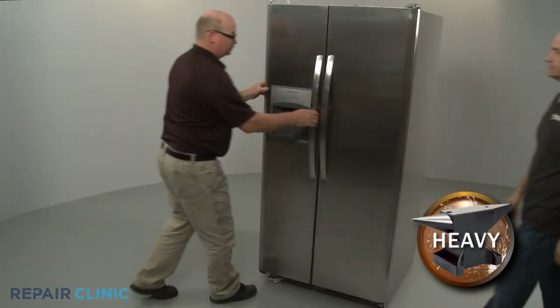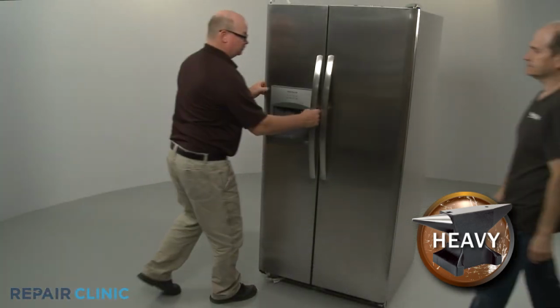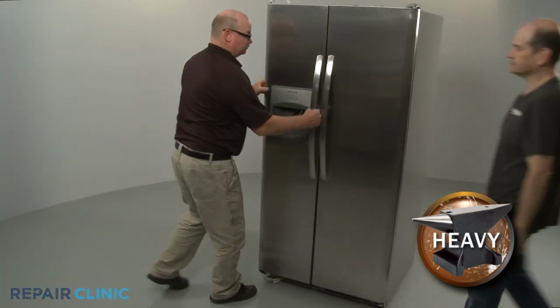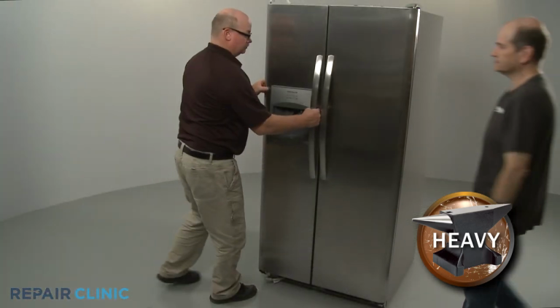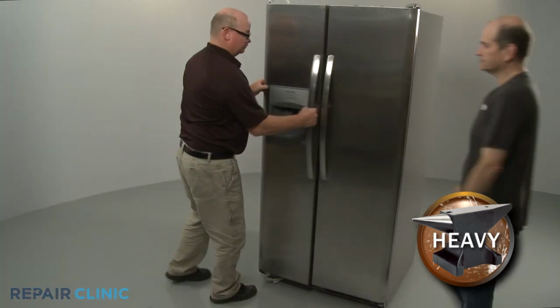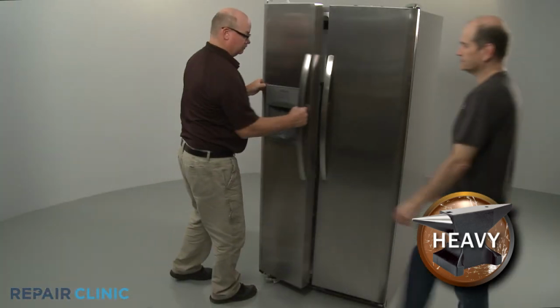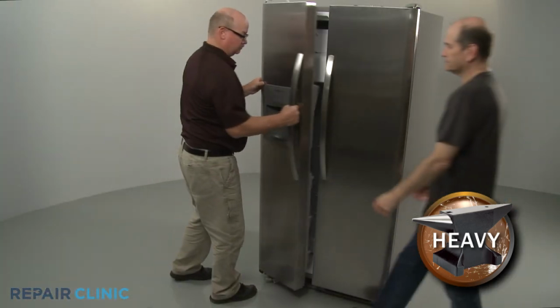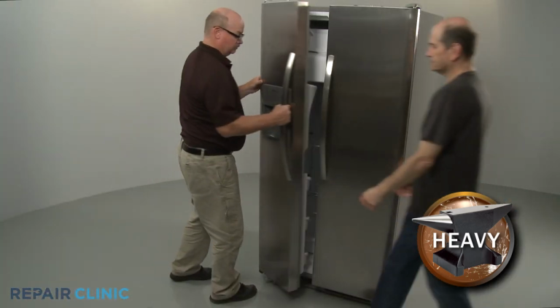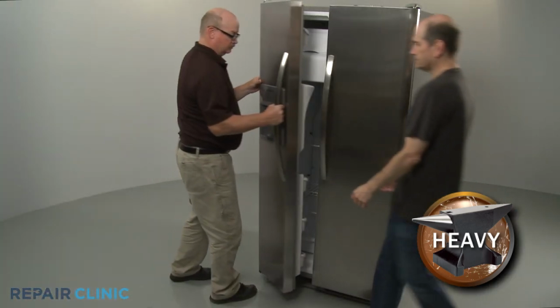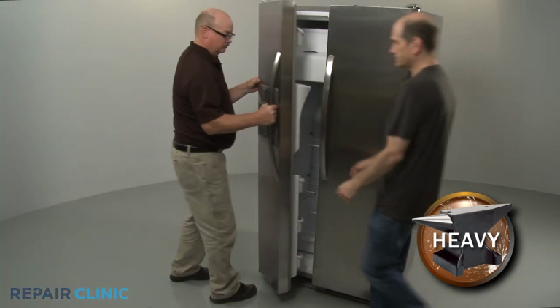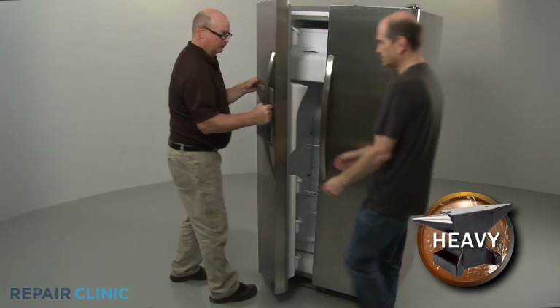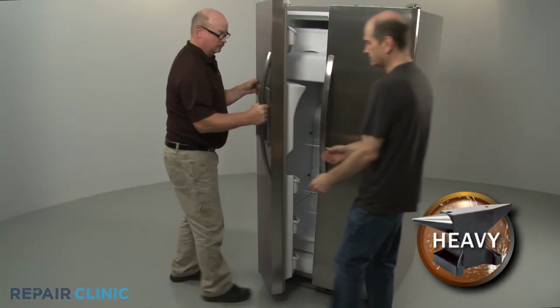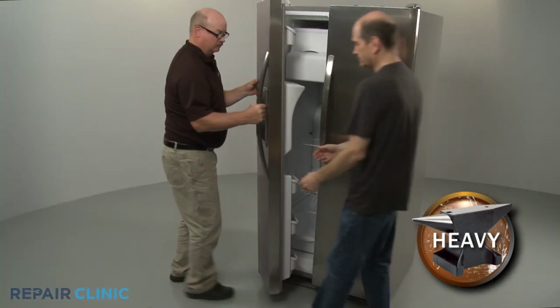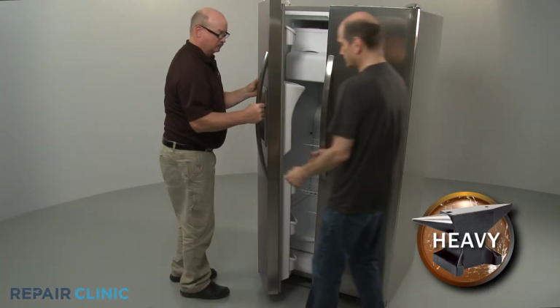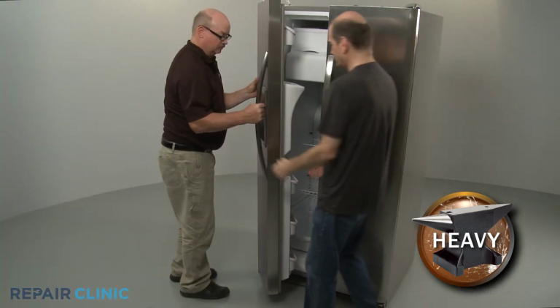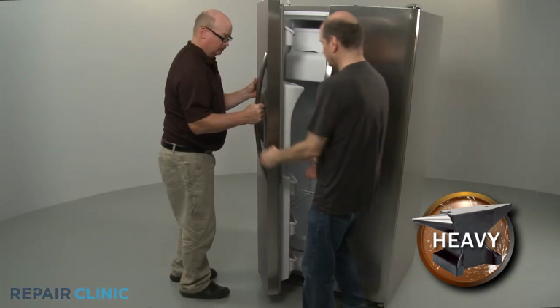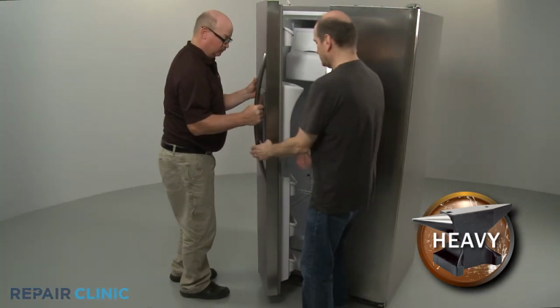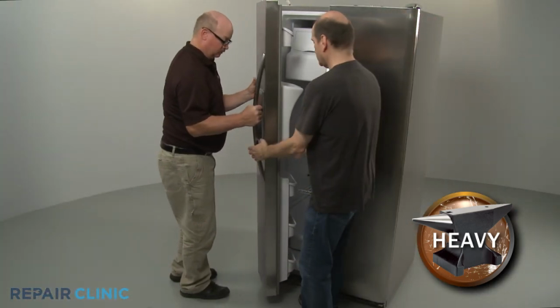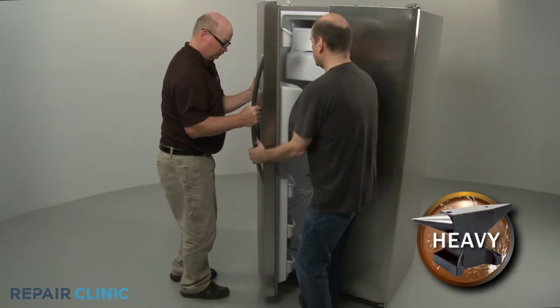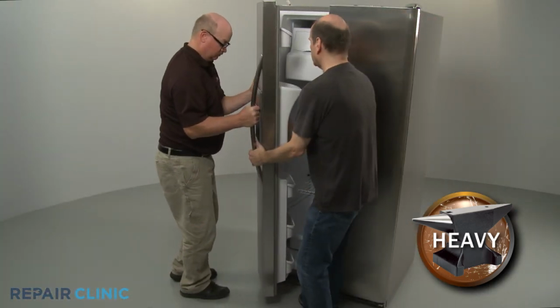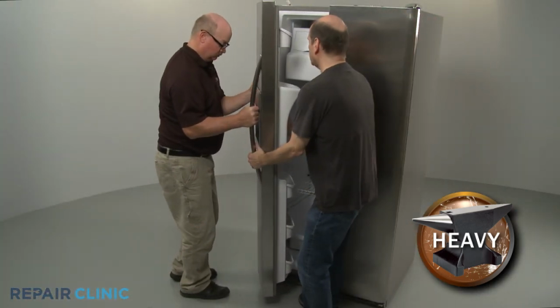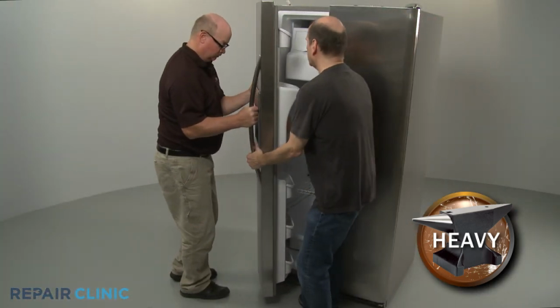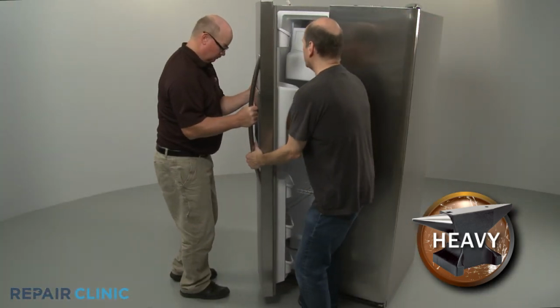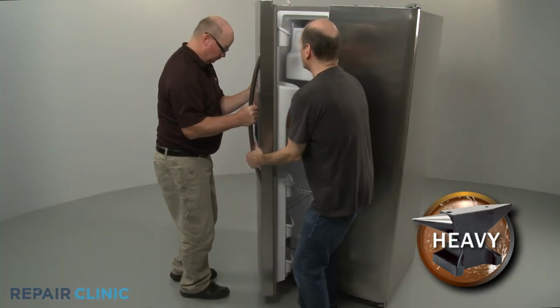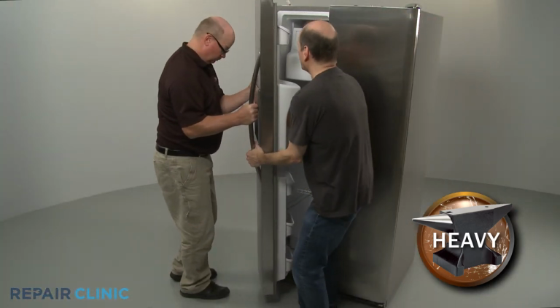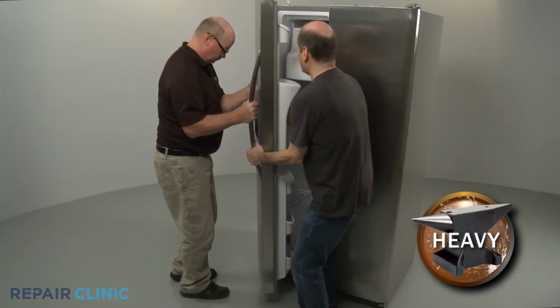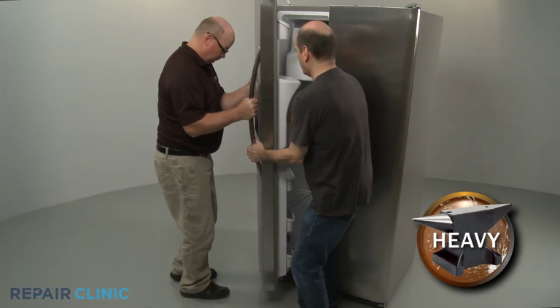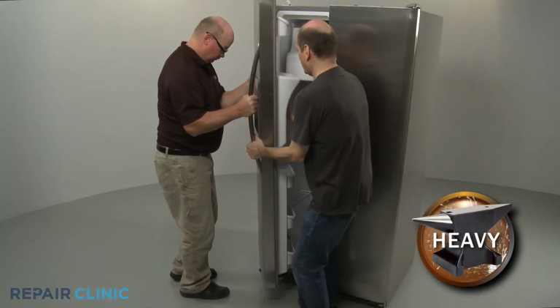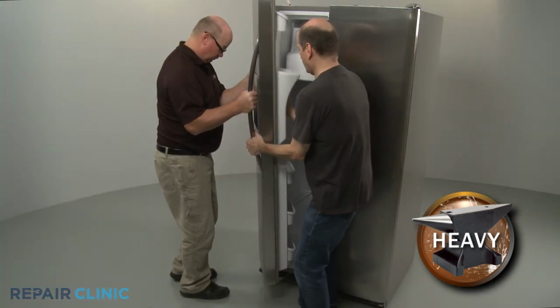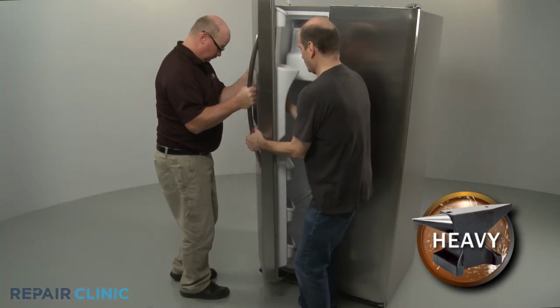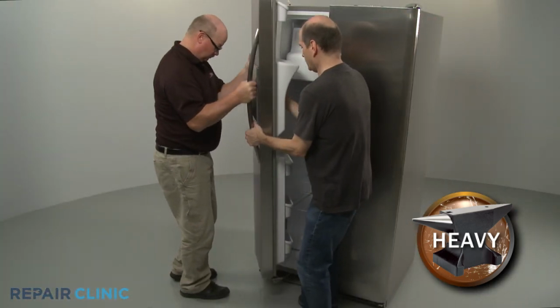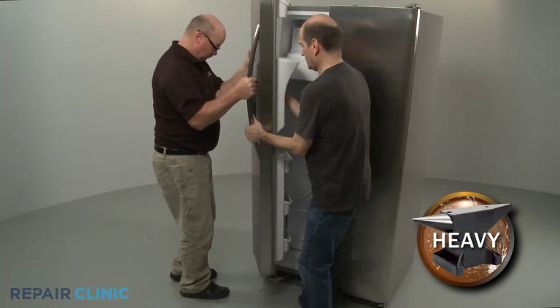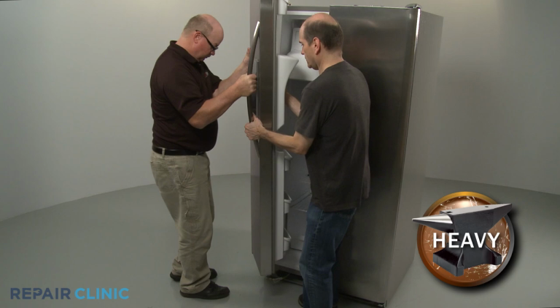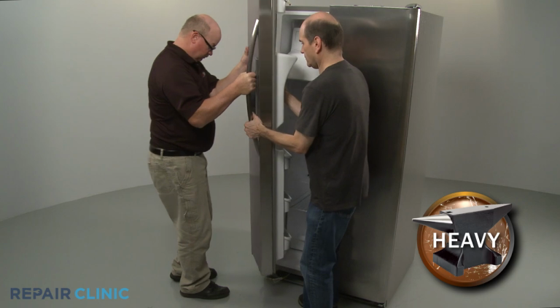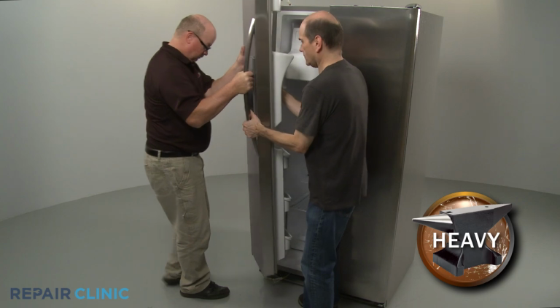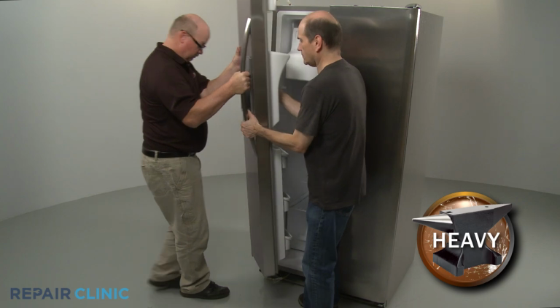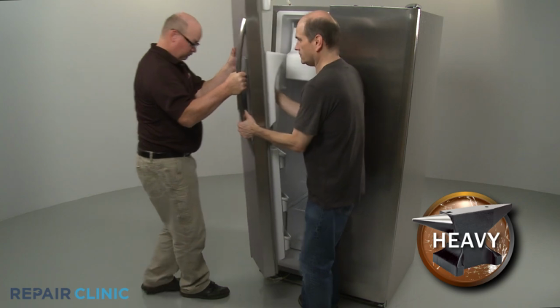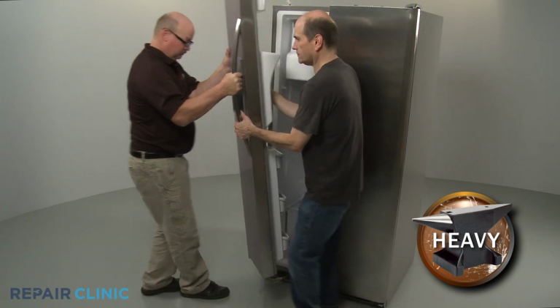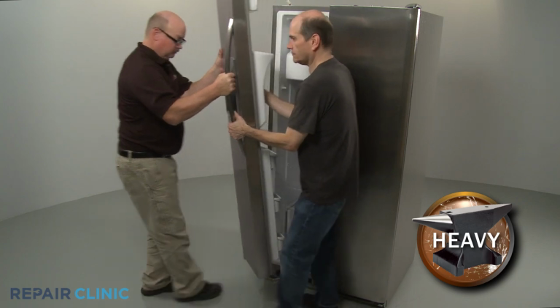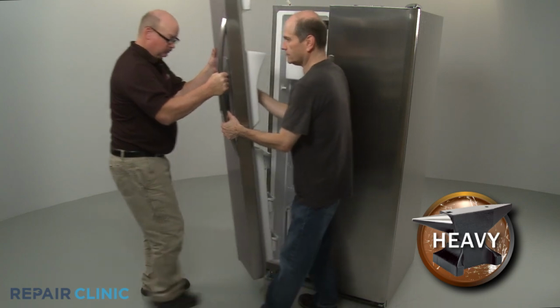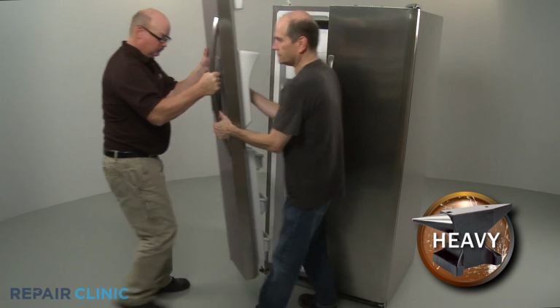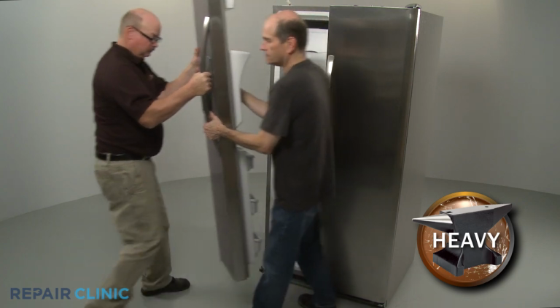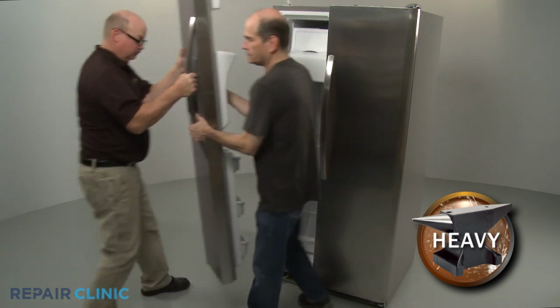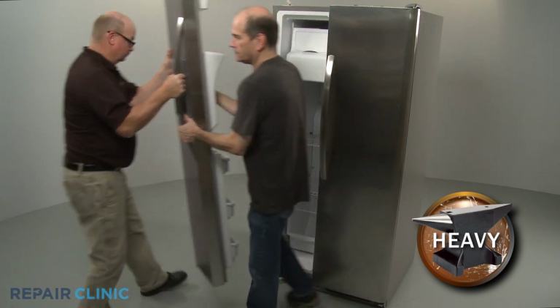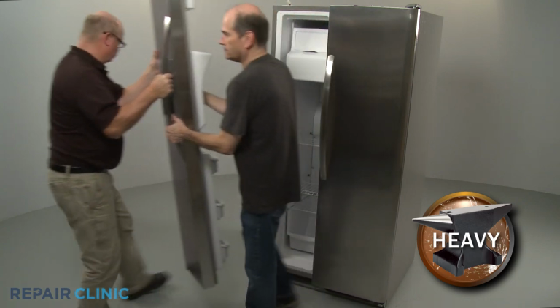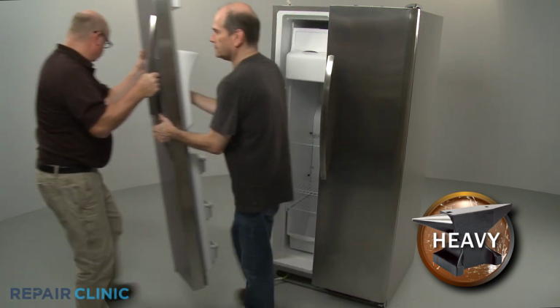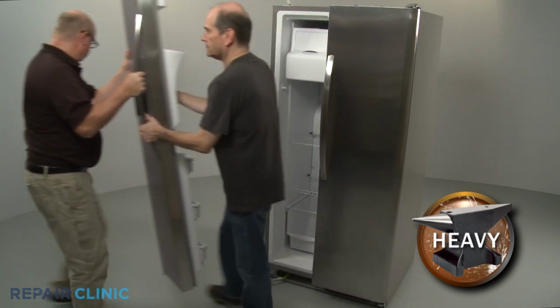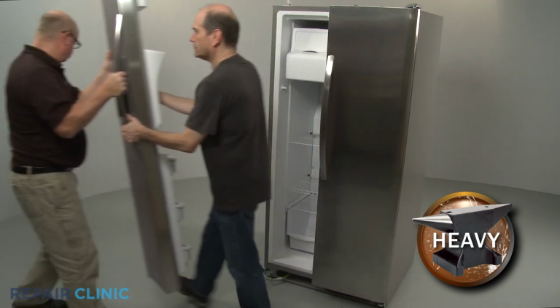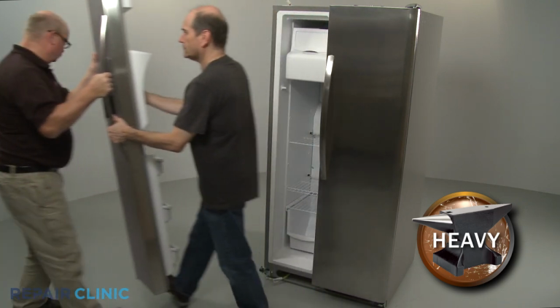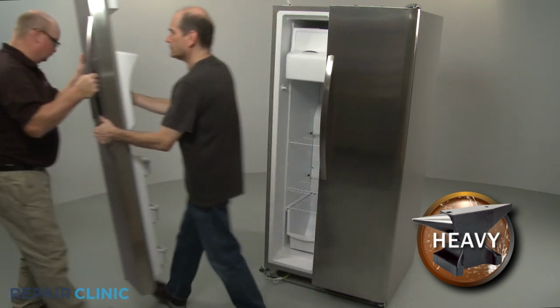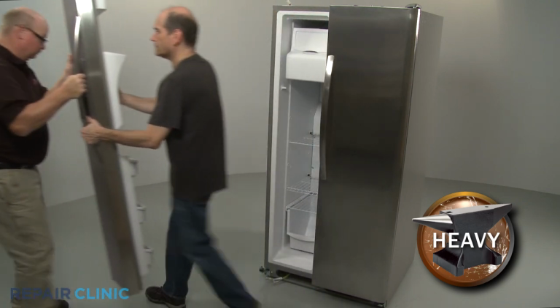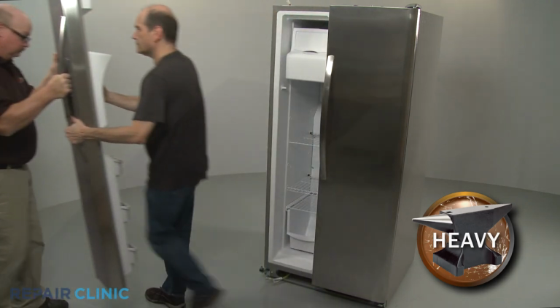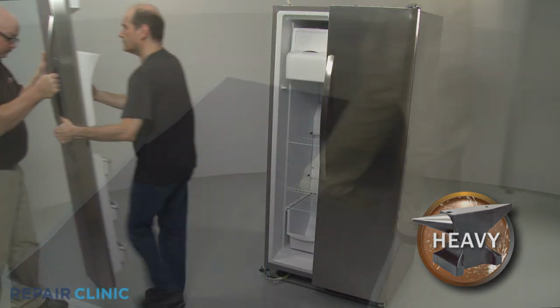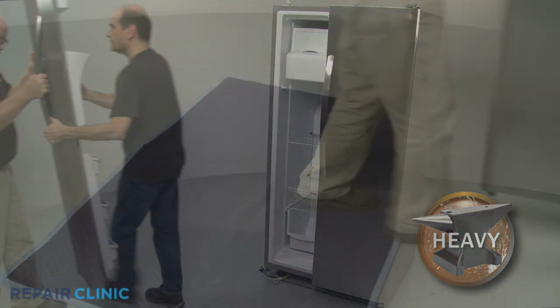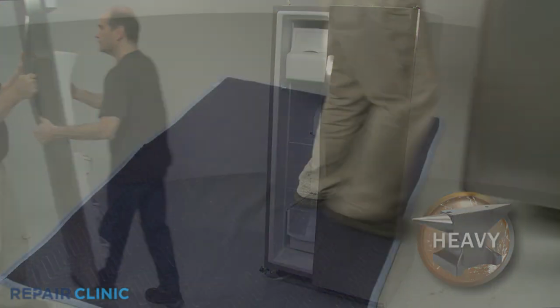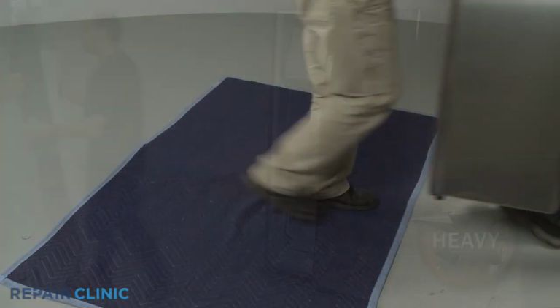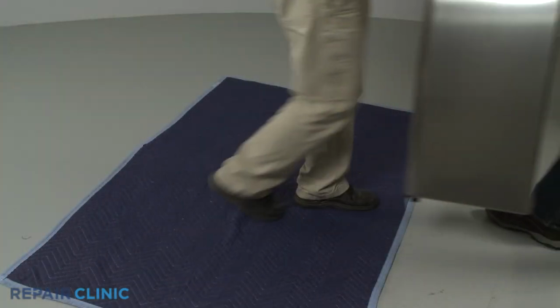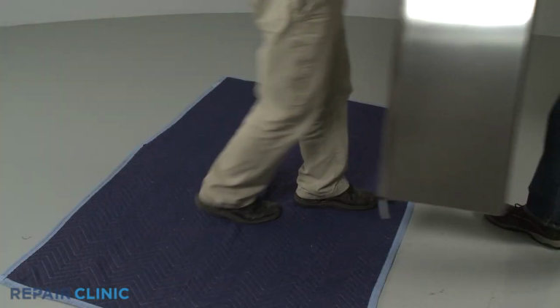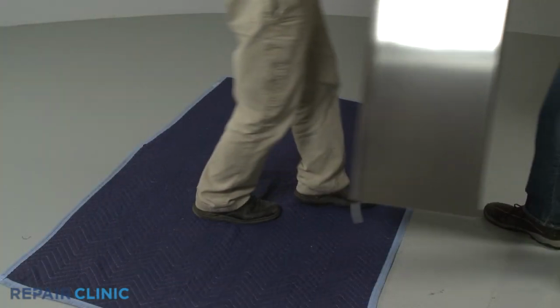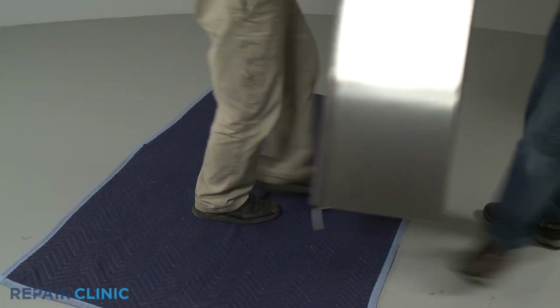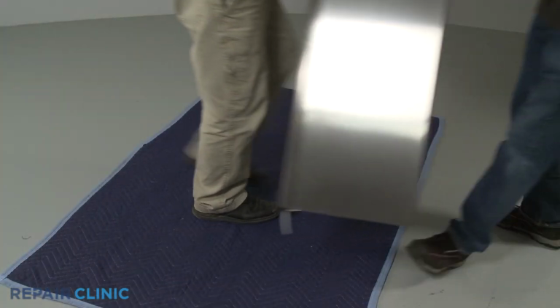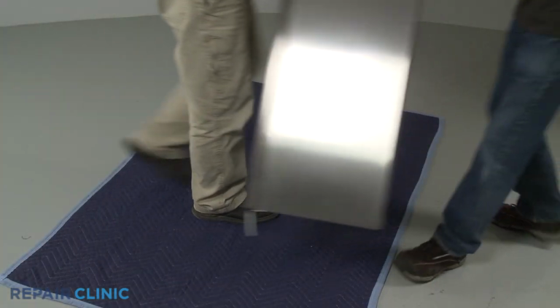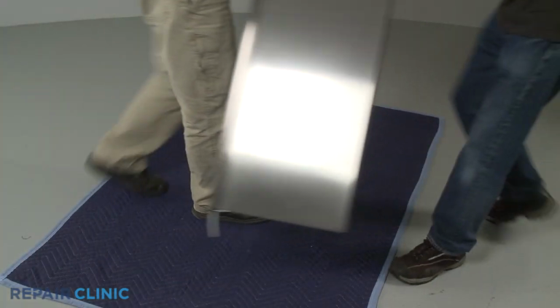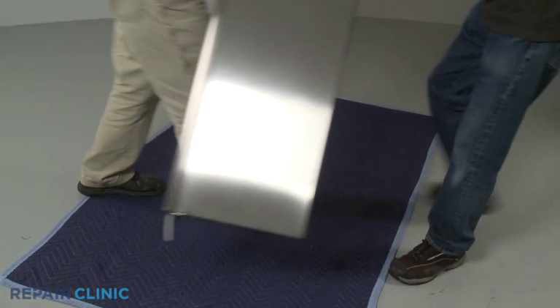Have an assistant help you to lift the door off of the lower hinge and set it on a towel or blanket.